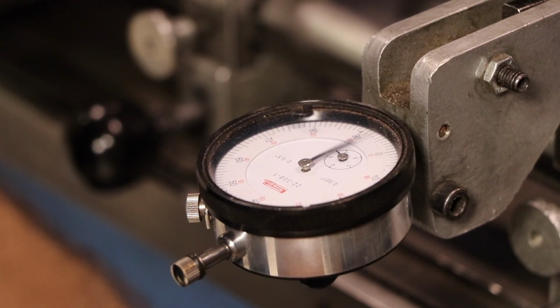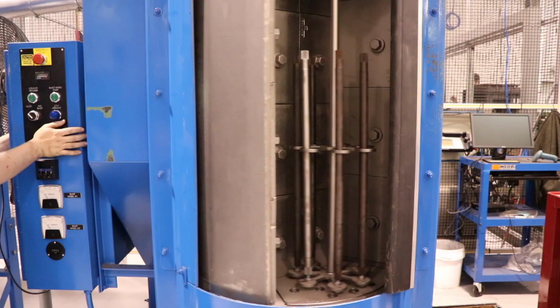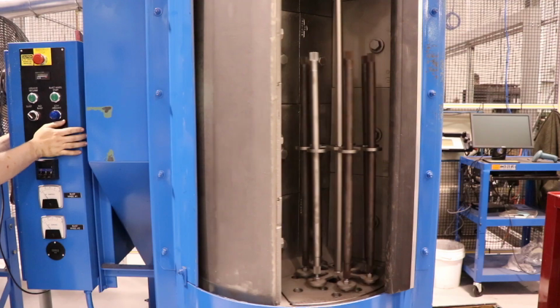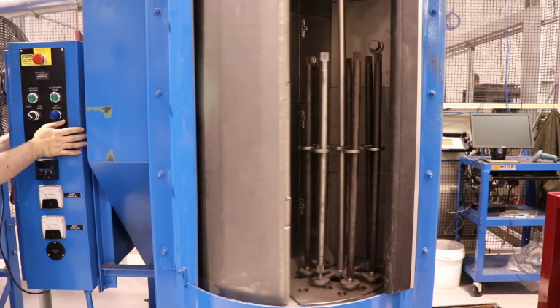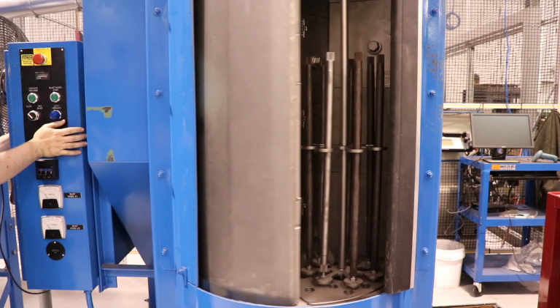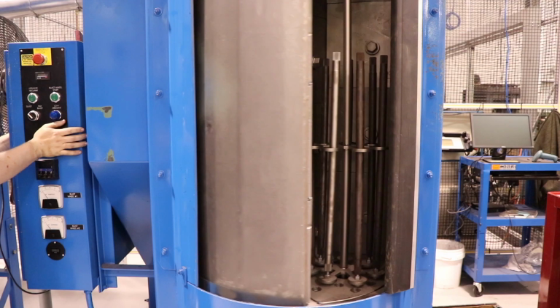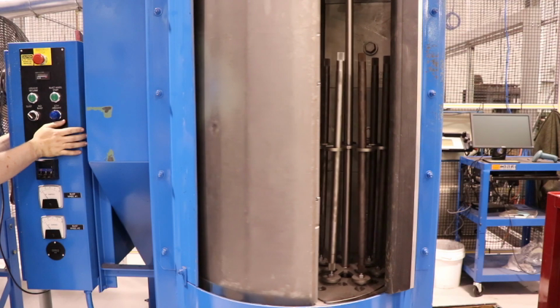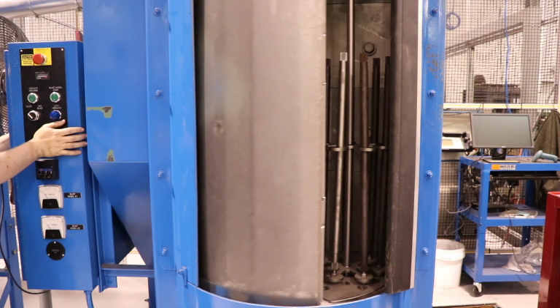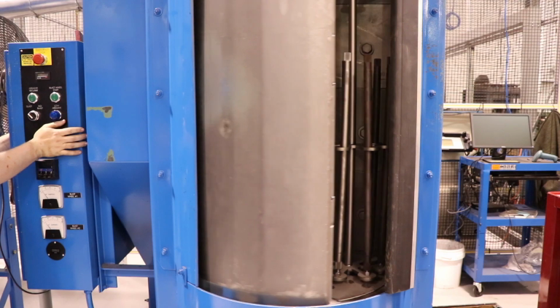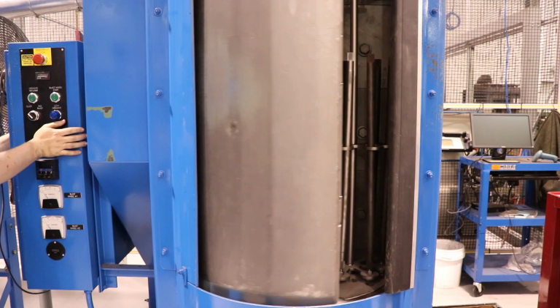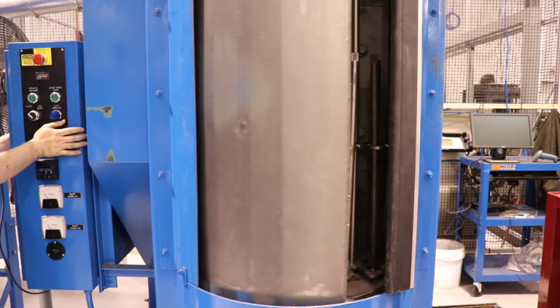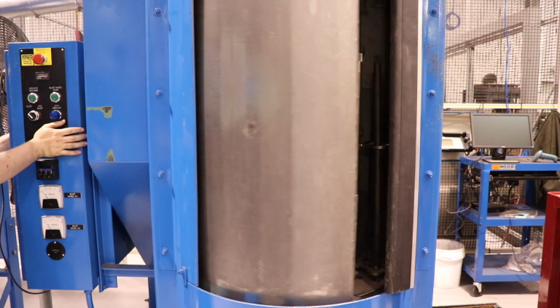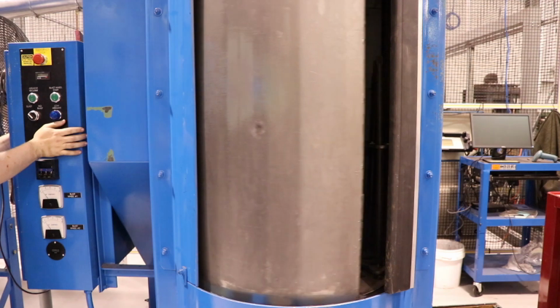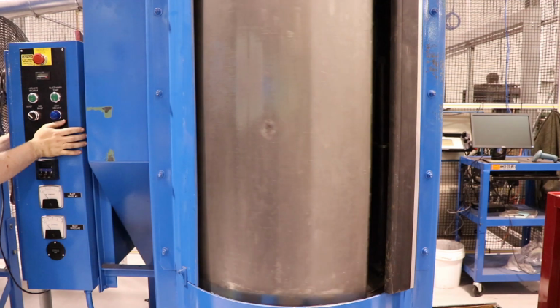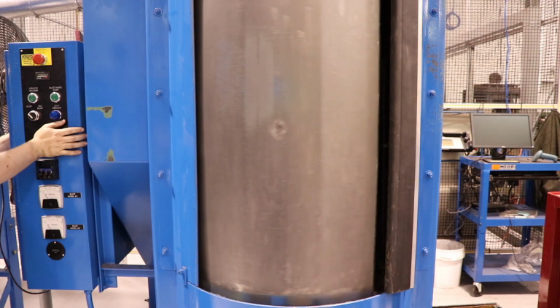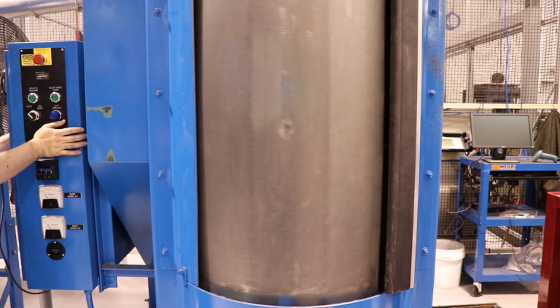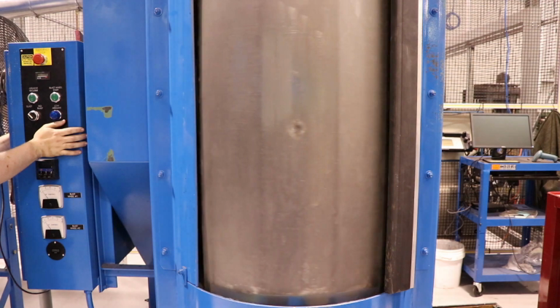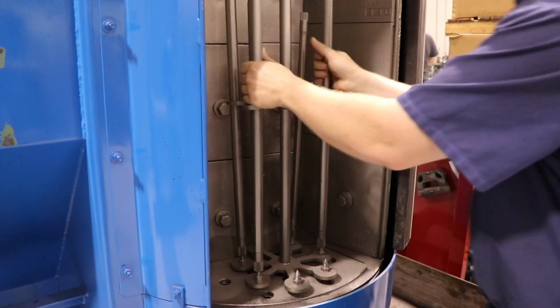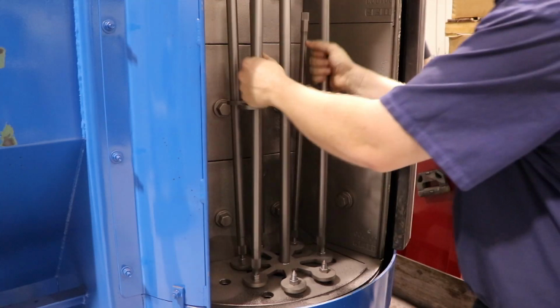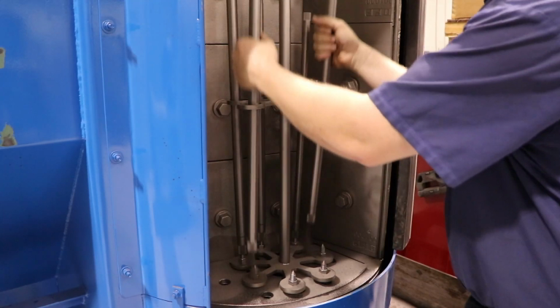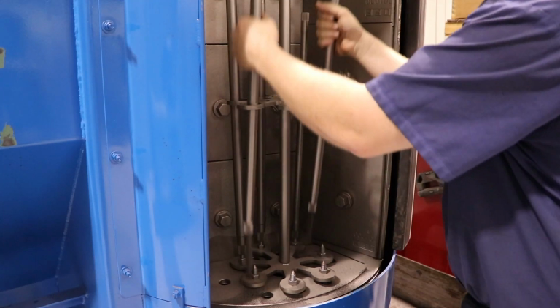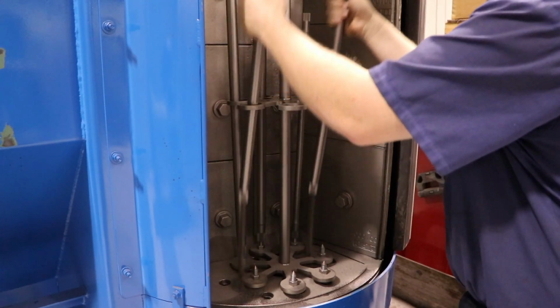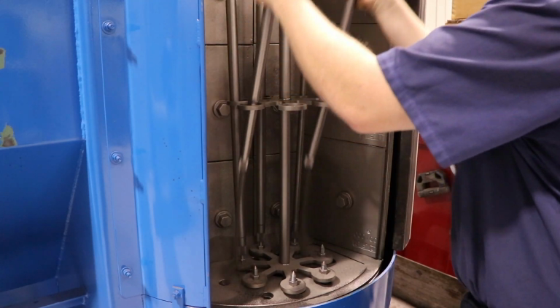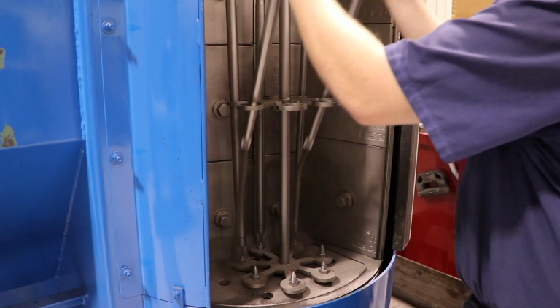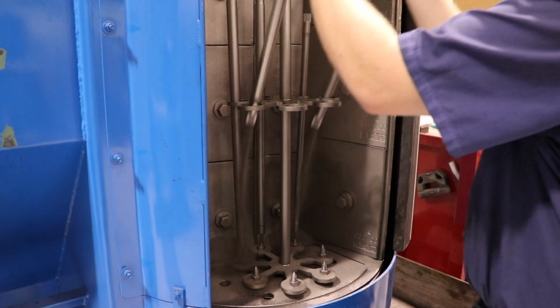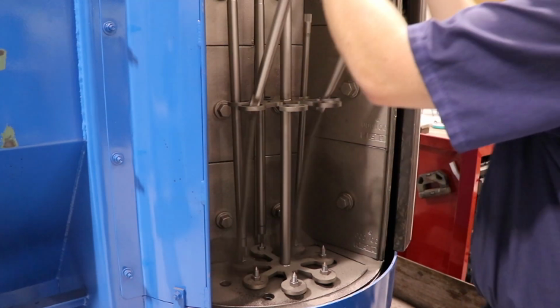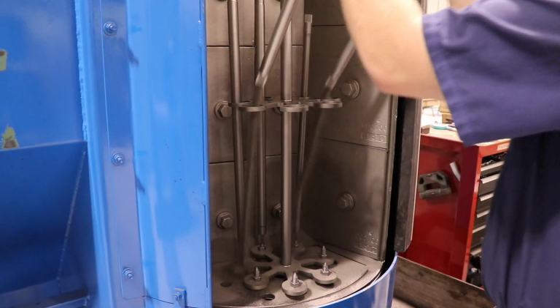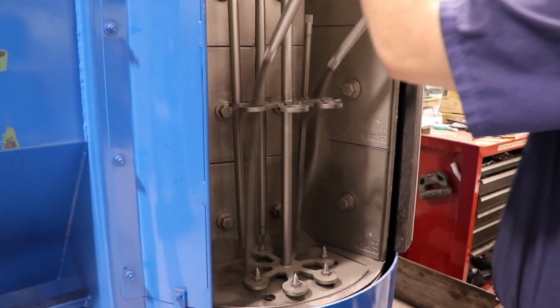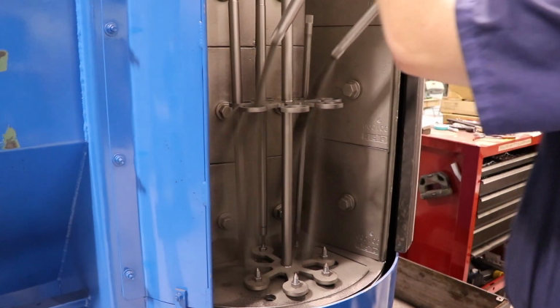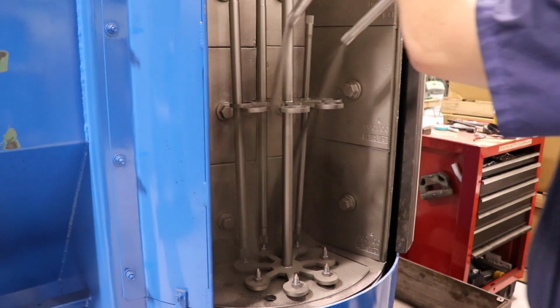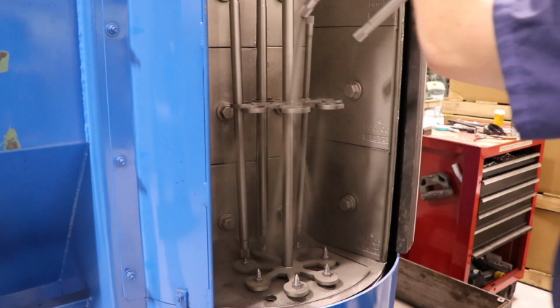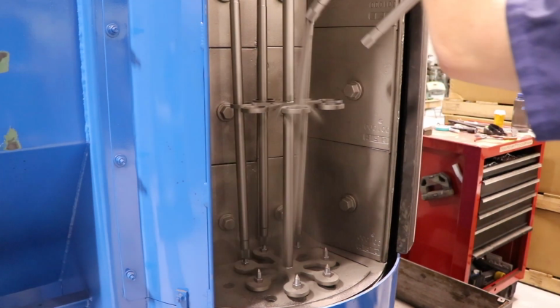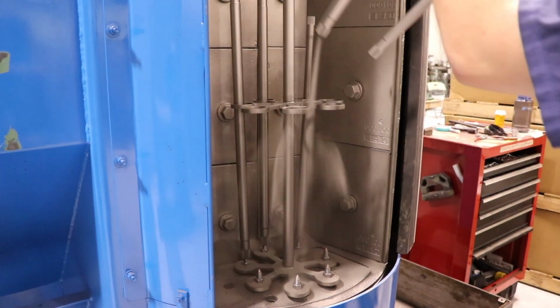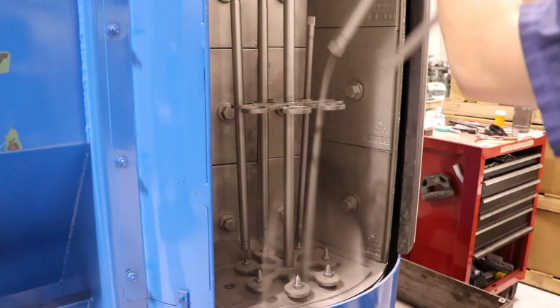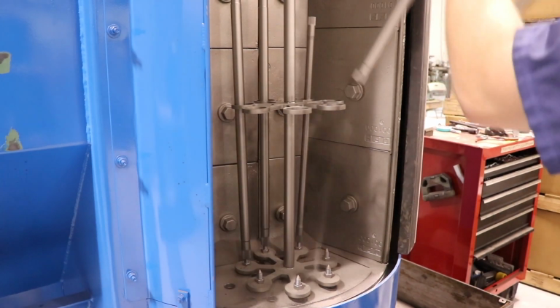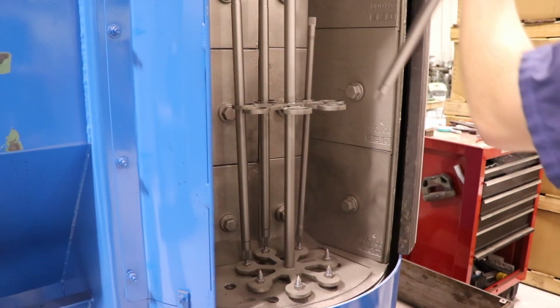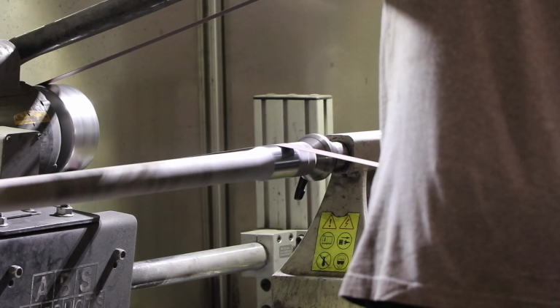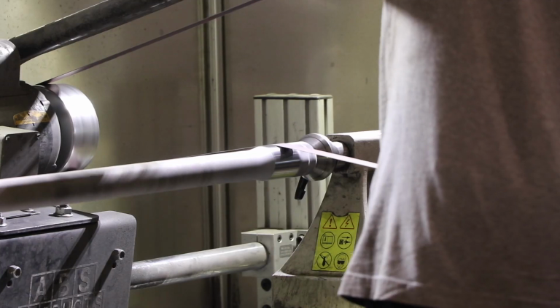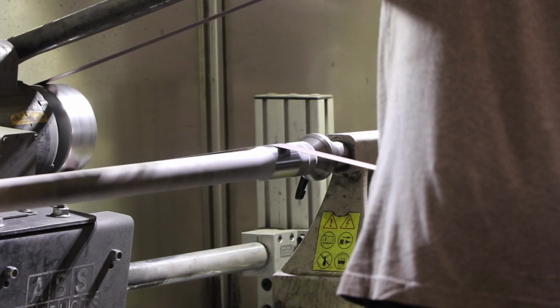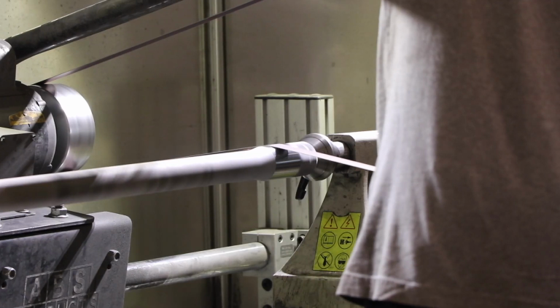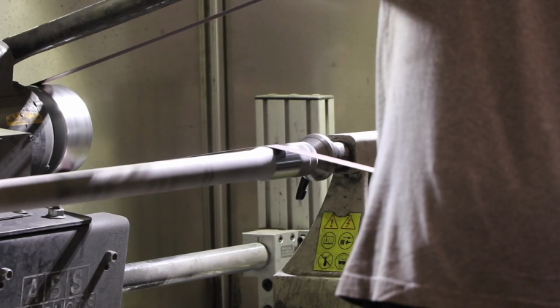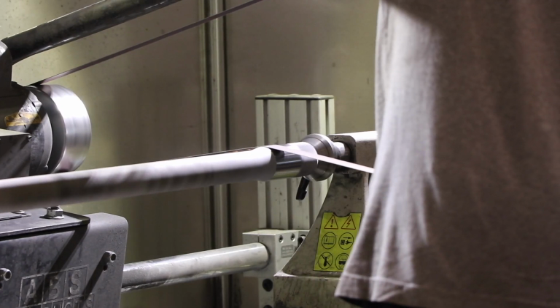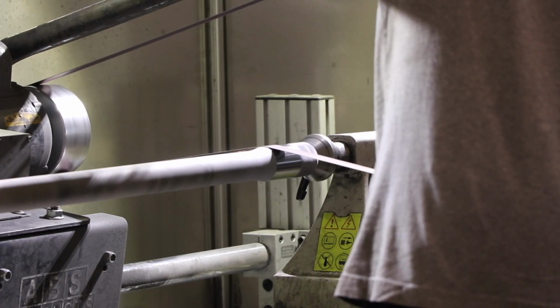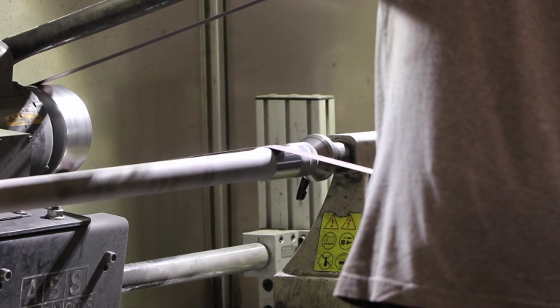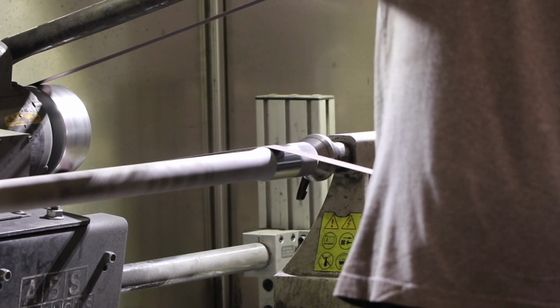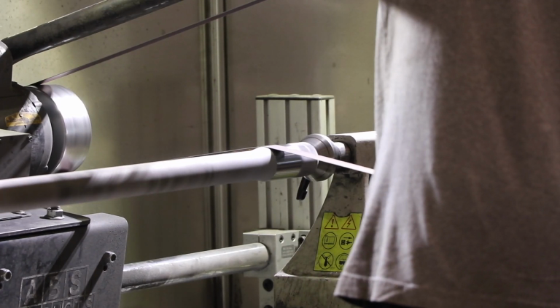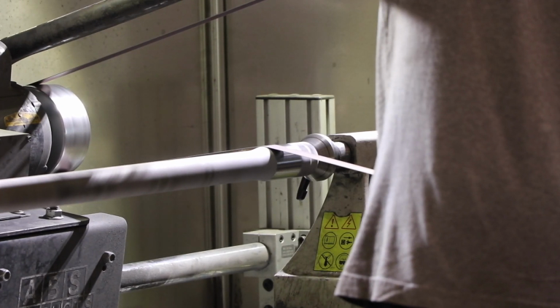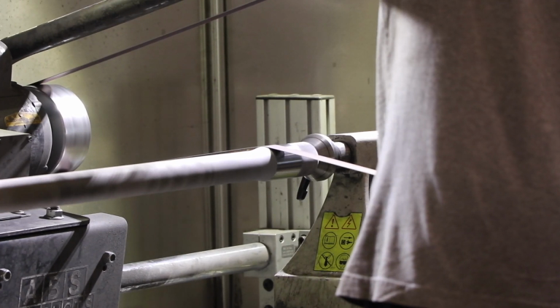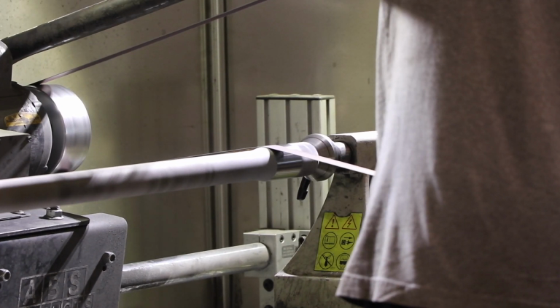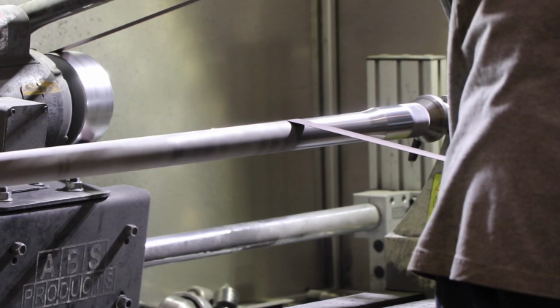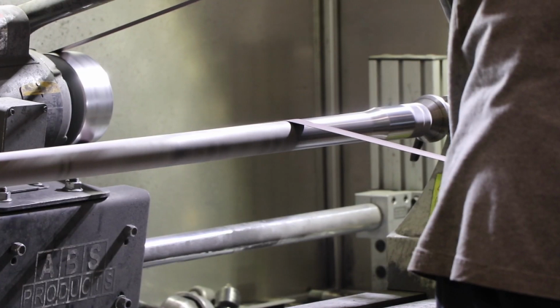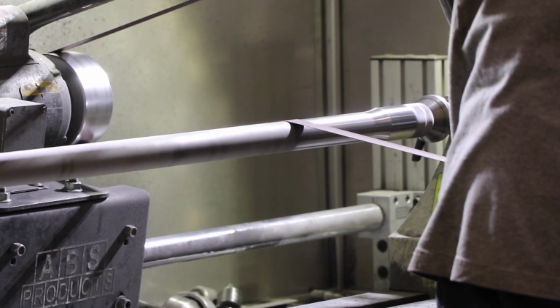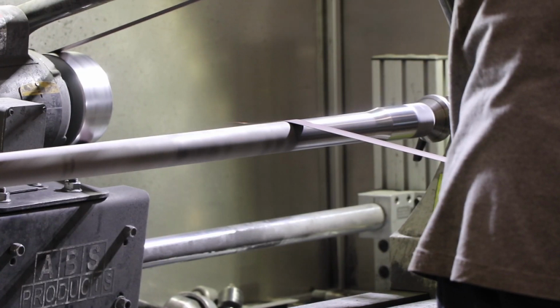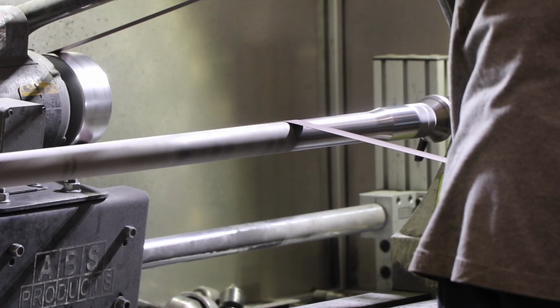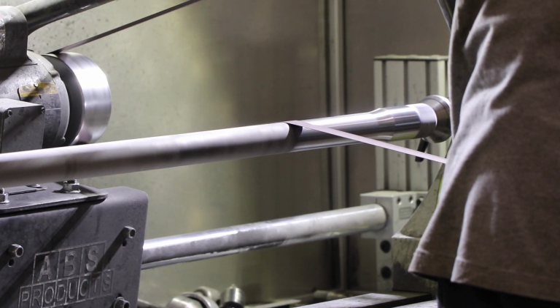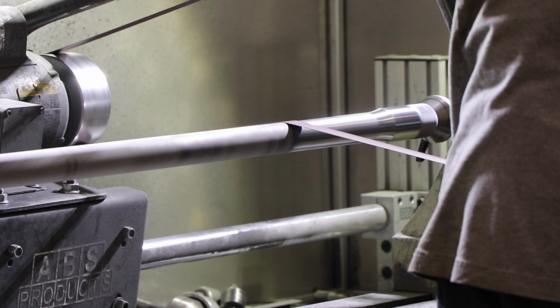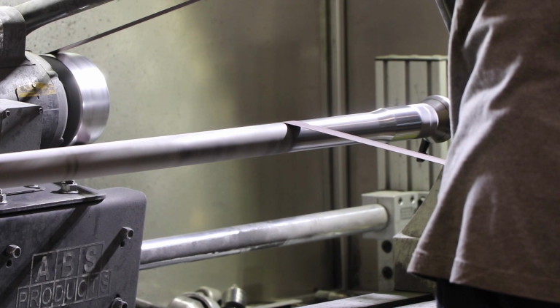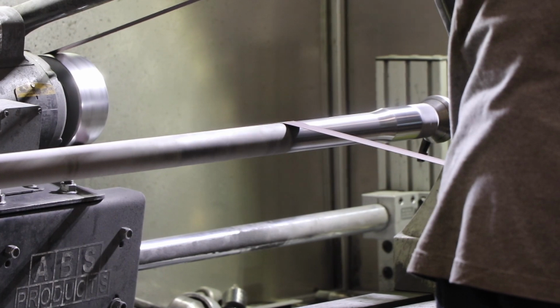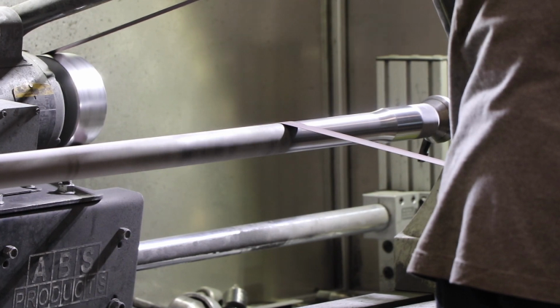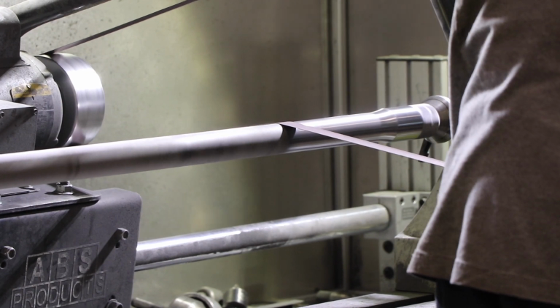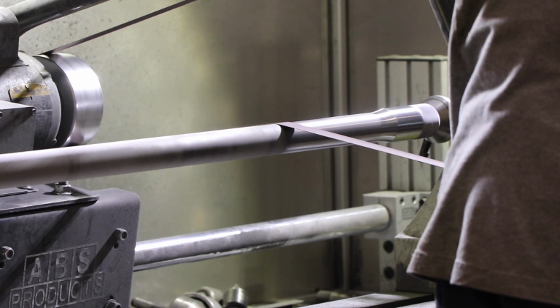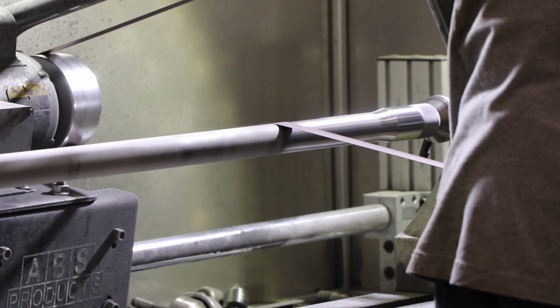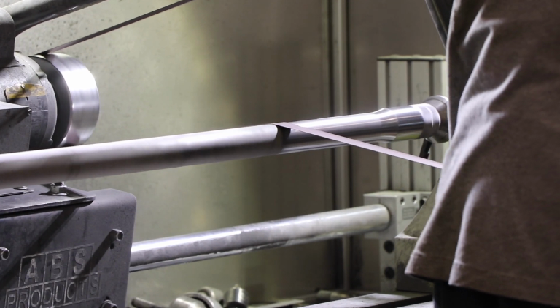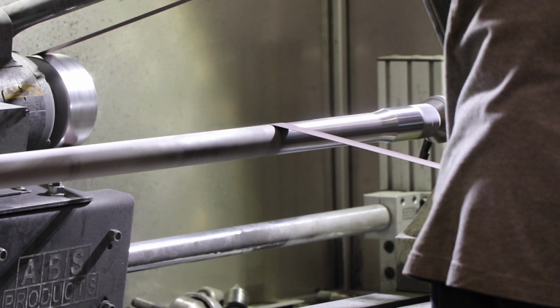The straightened bars are then sandblasted and polished to remove imperfections on the surface and provide a clean, shiny finish.